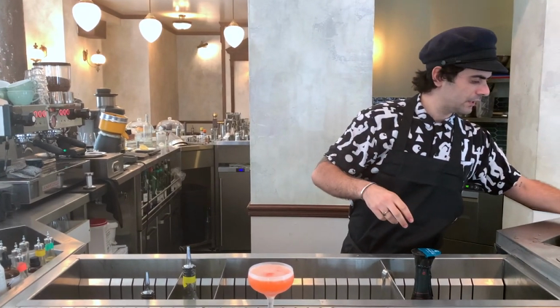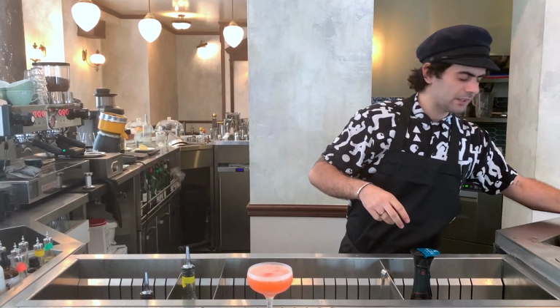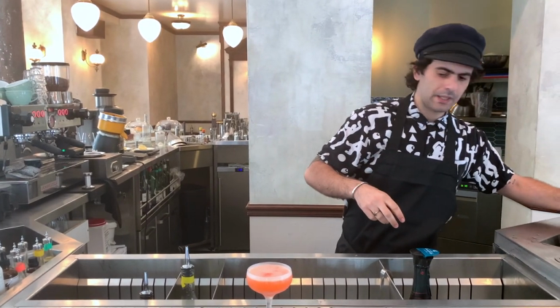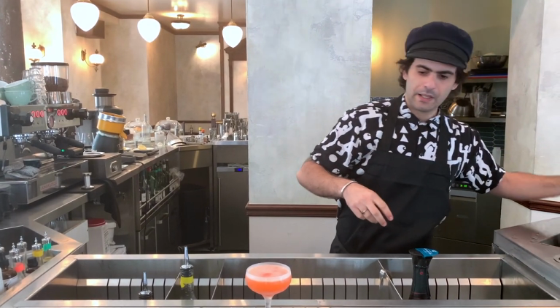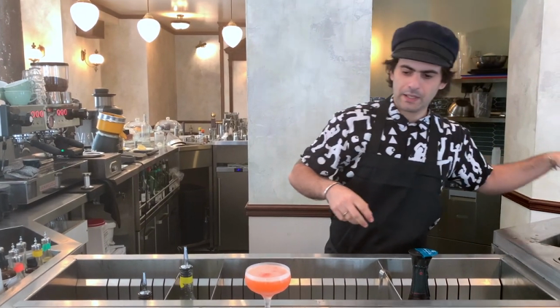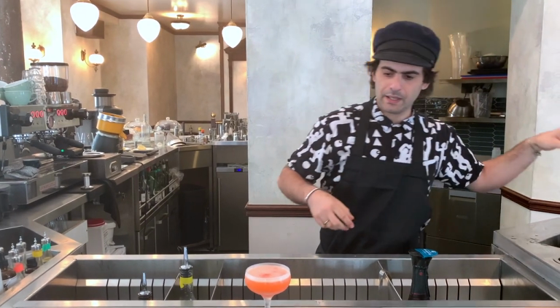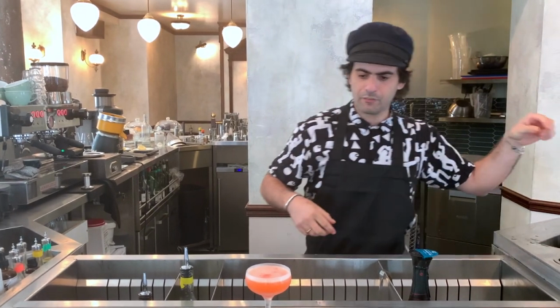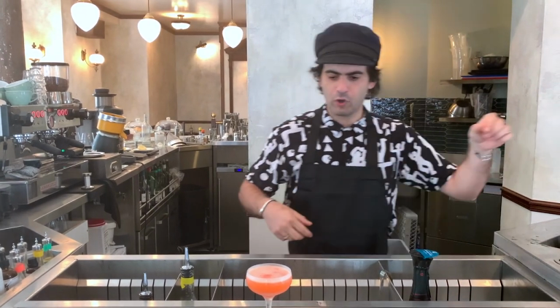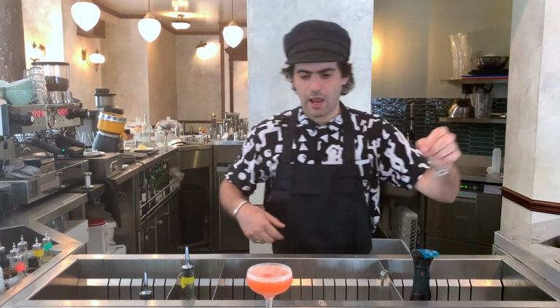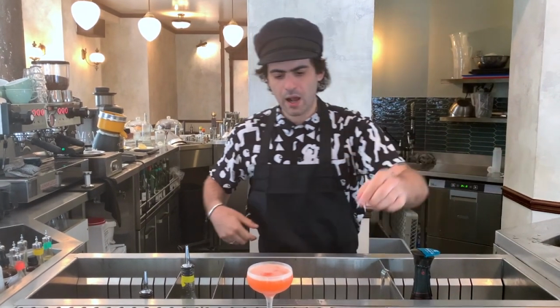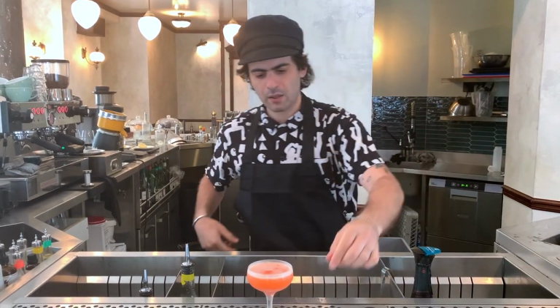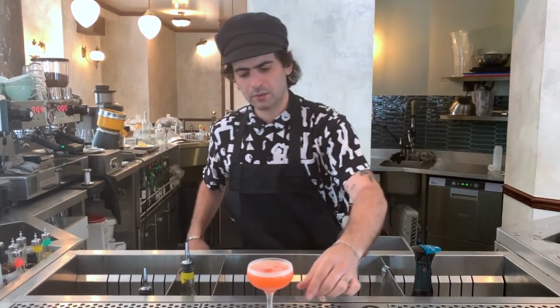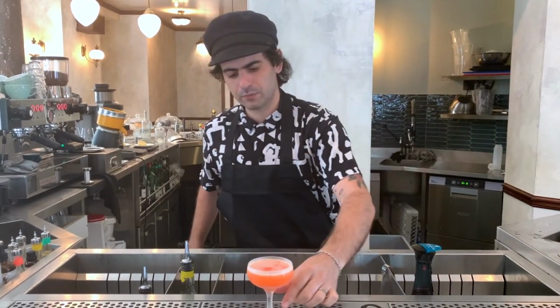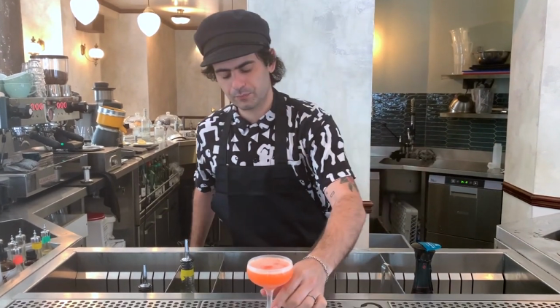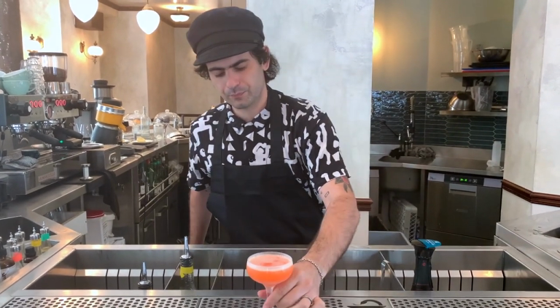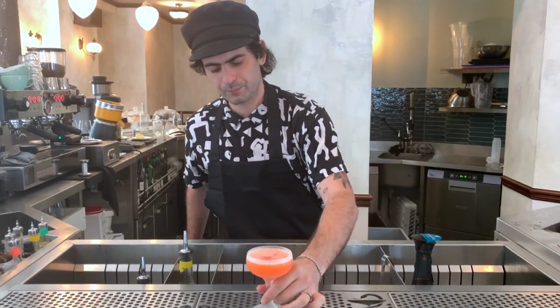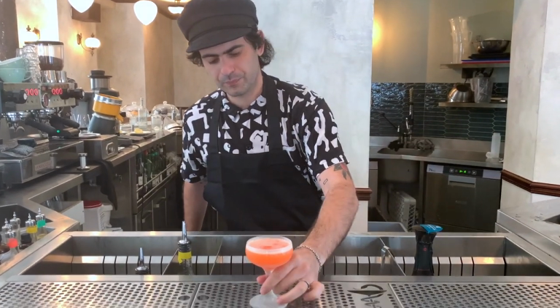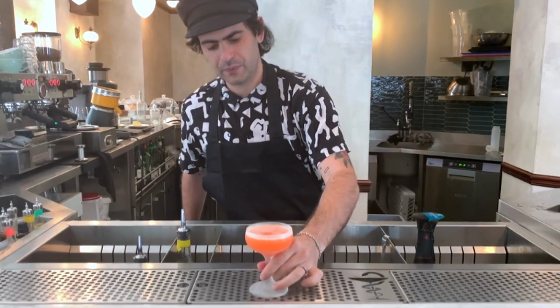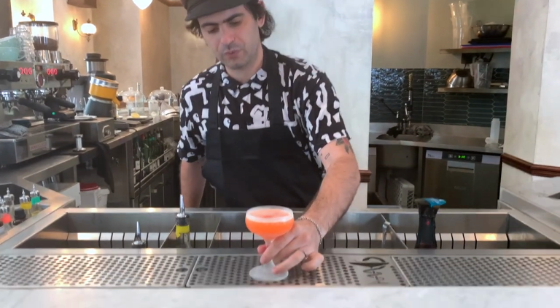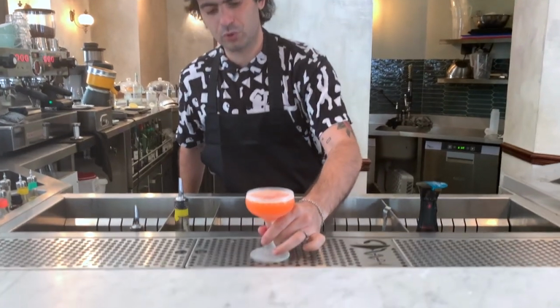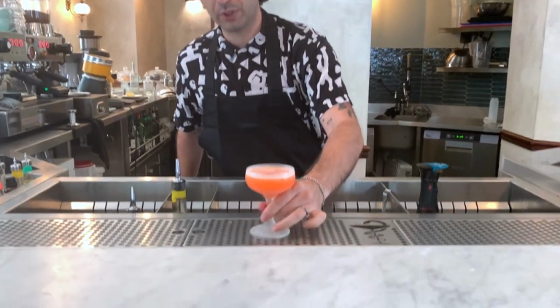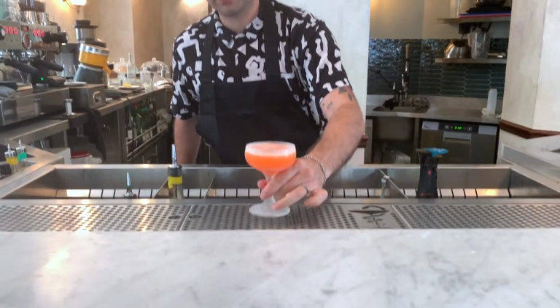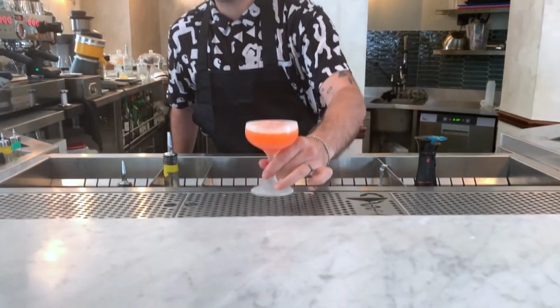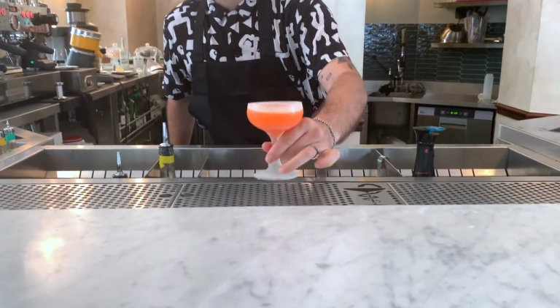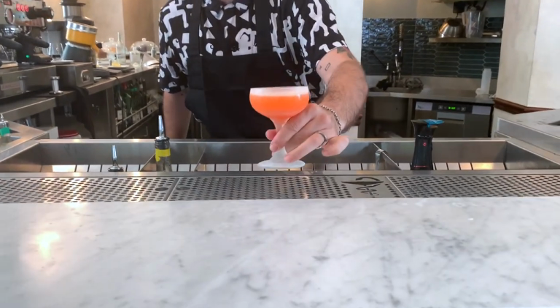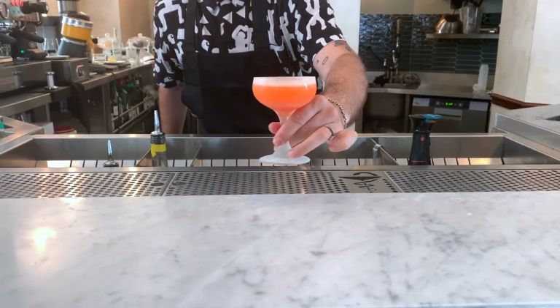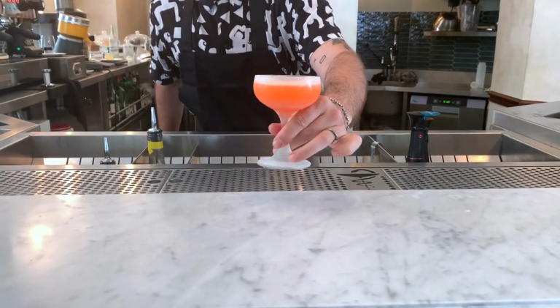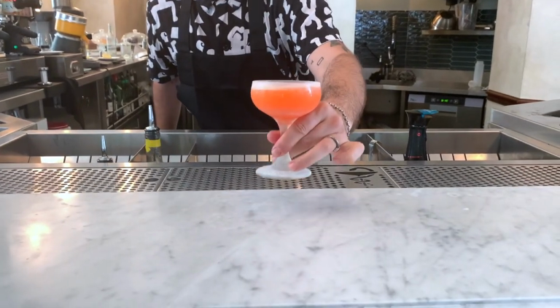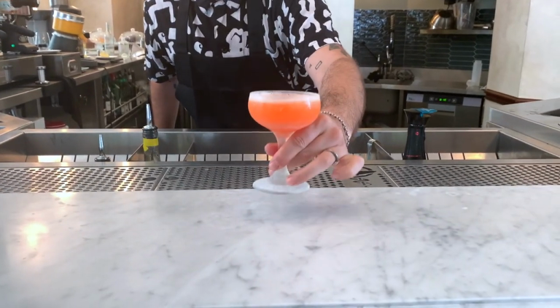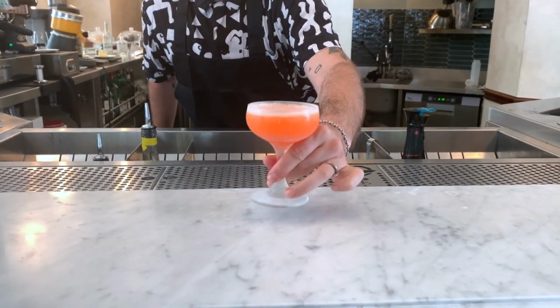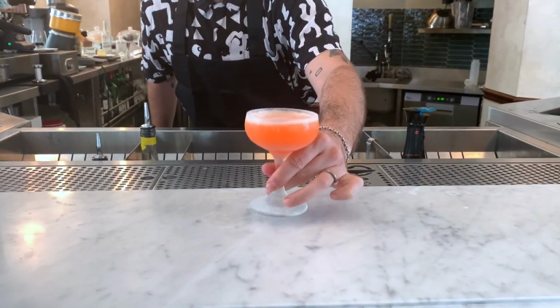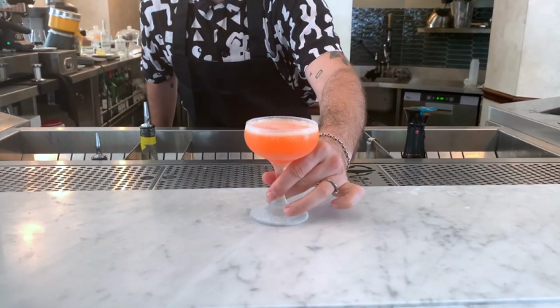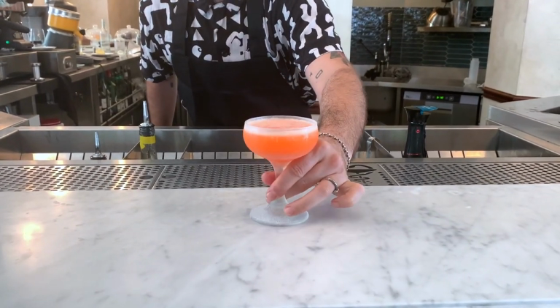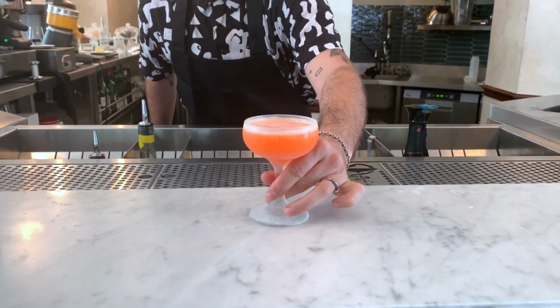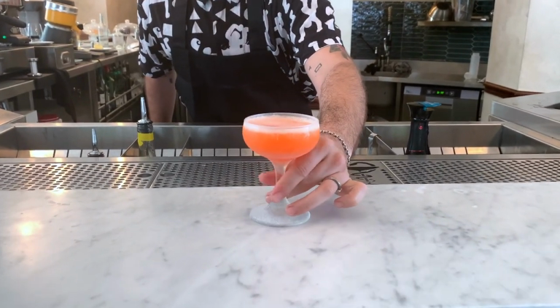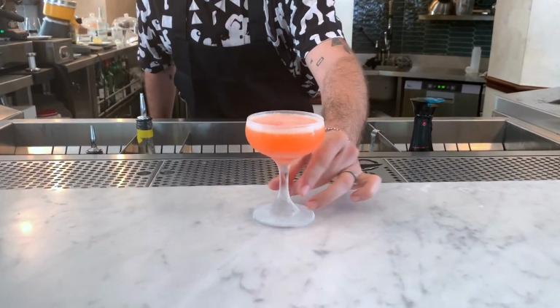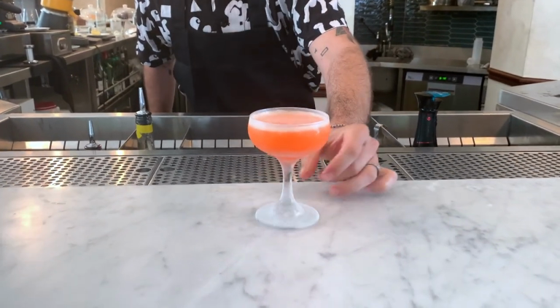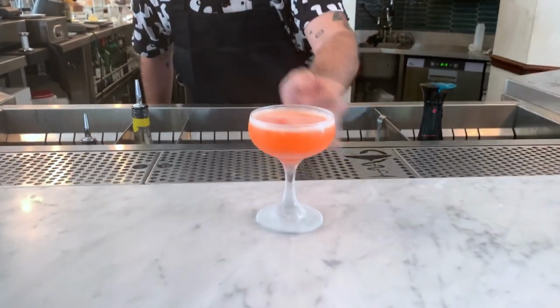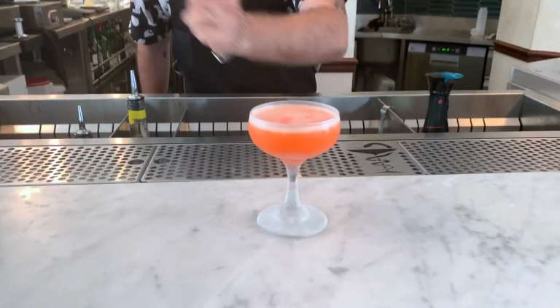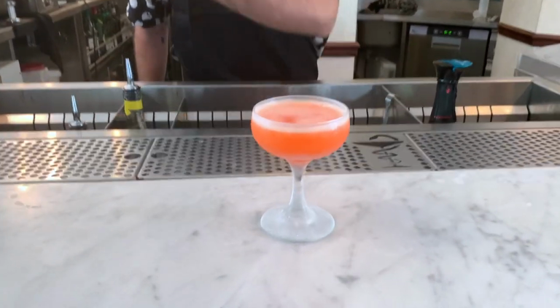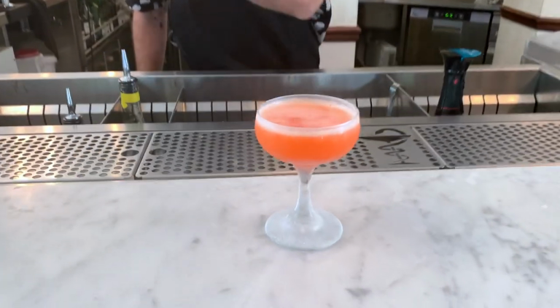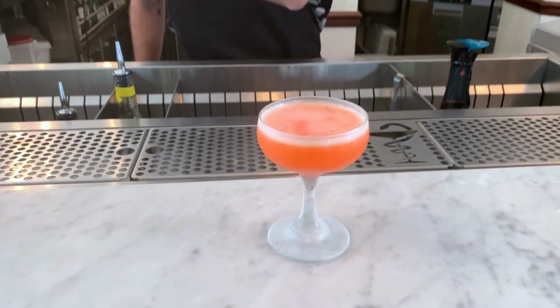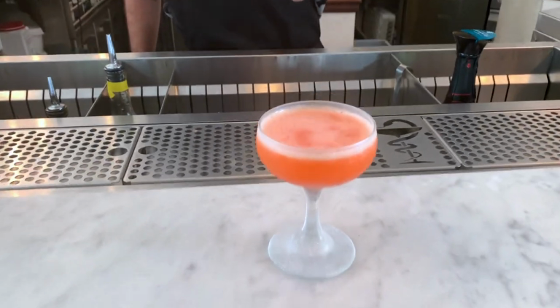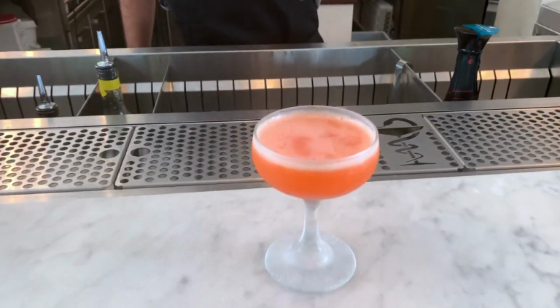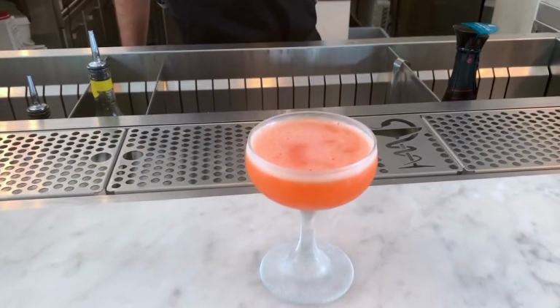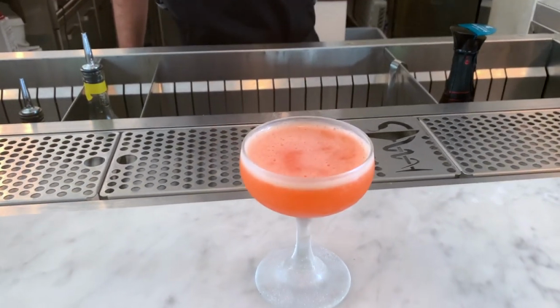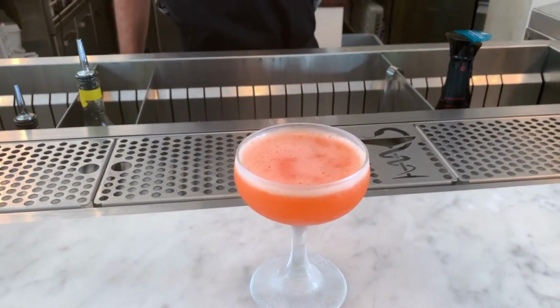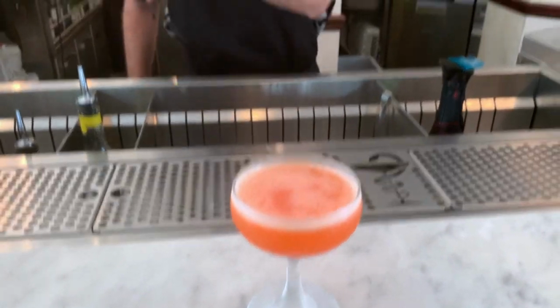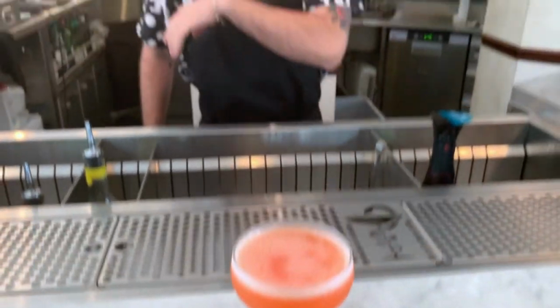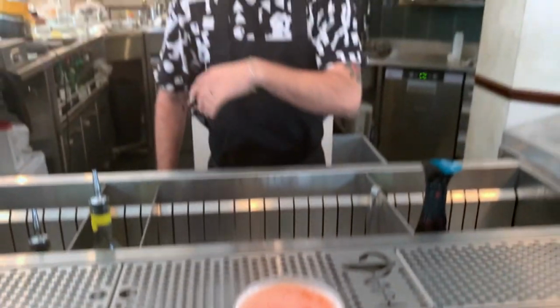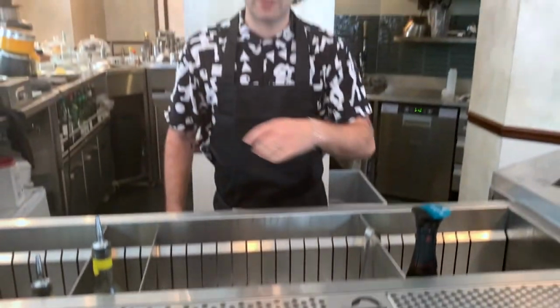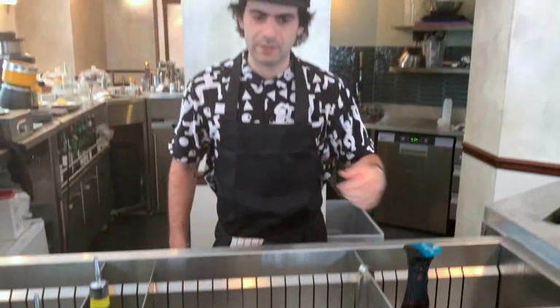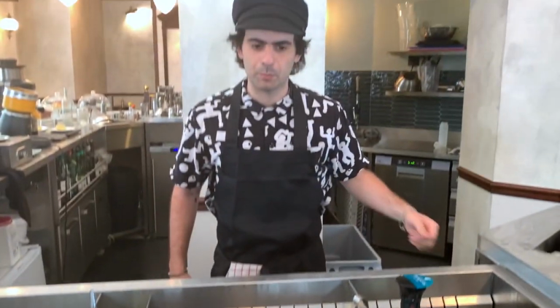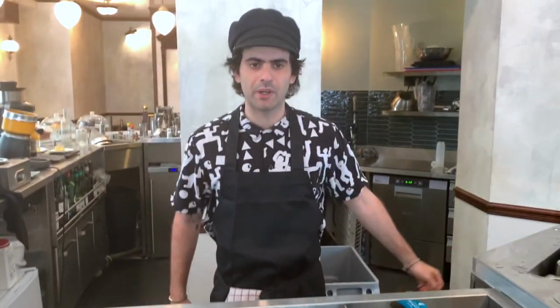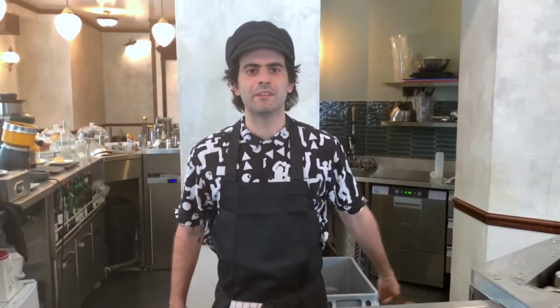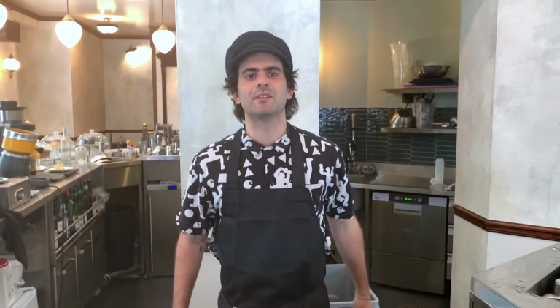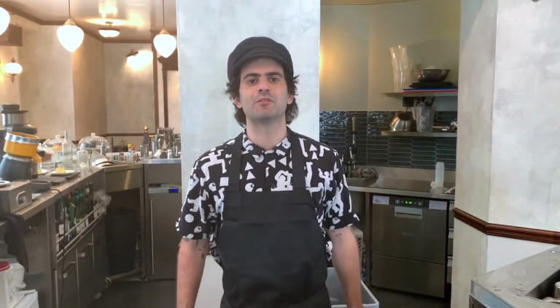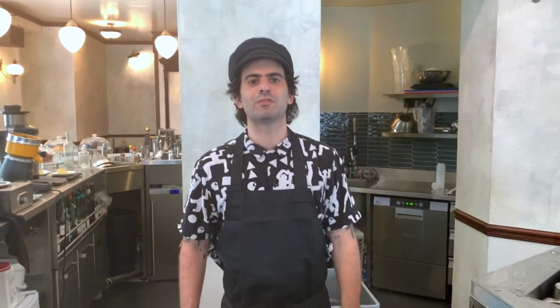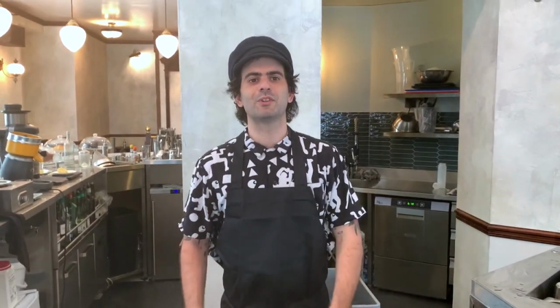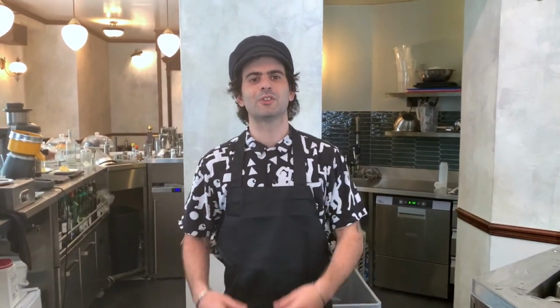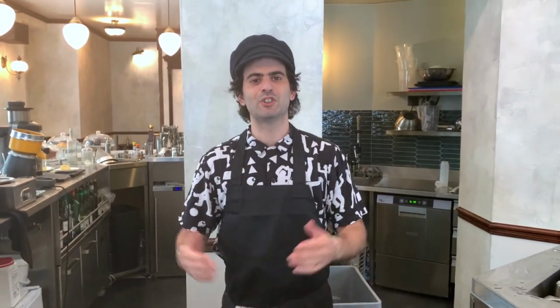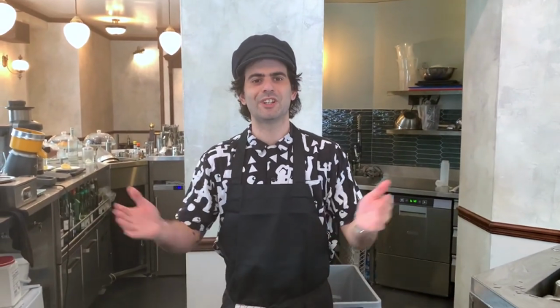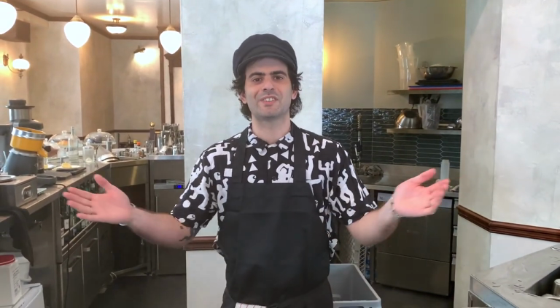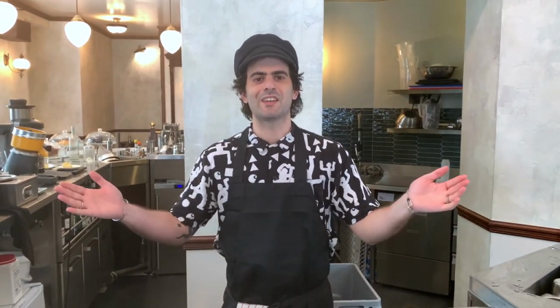Et voilà! This drink is the little apéritif, Le Petit Apéritif. Cheers guys!